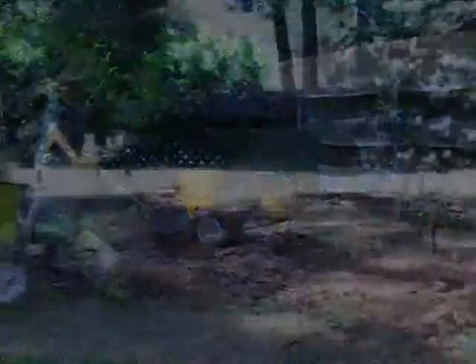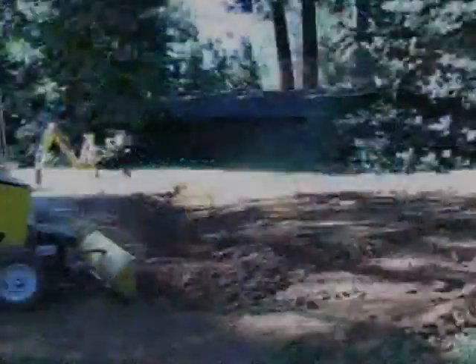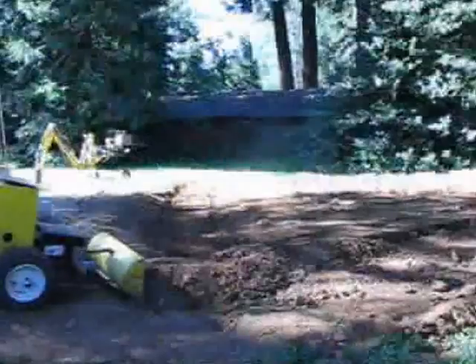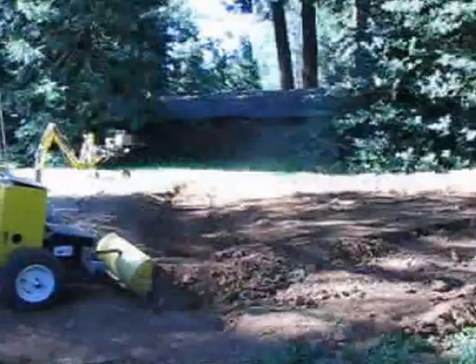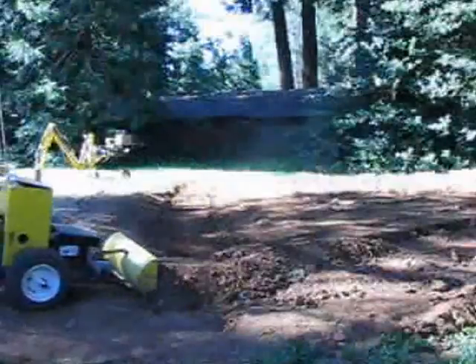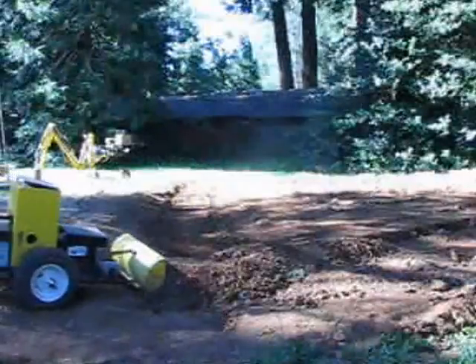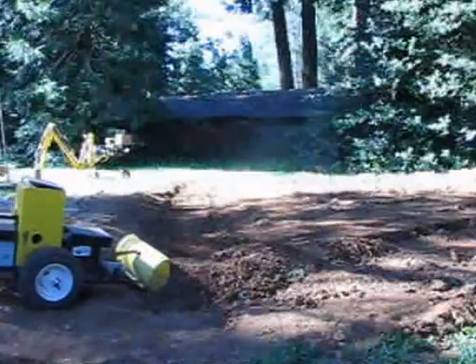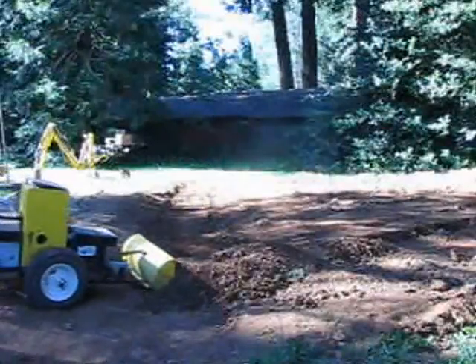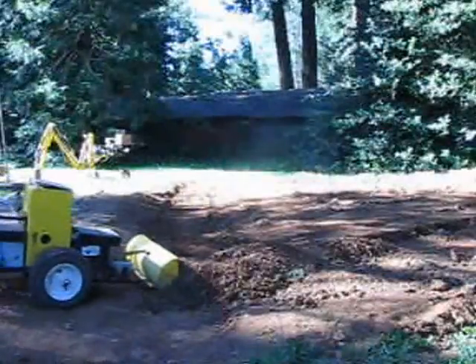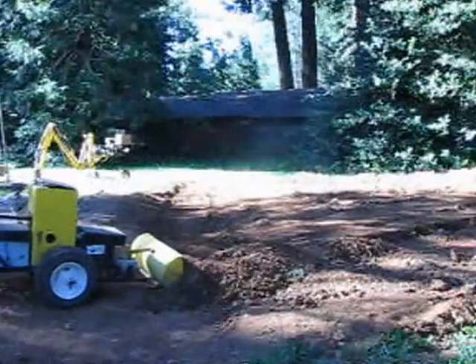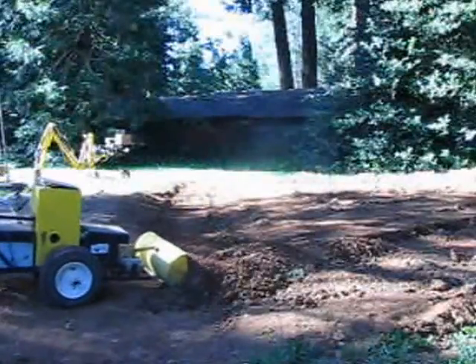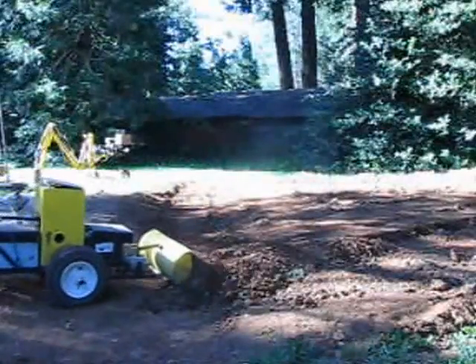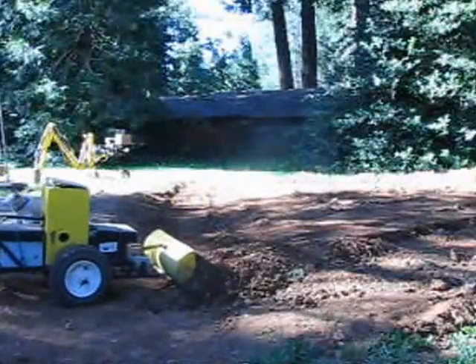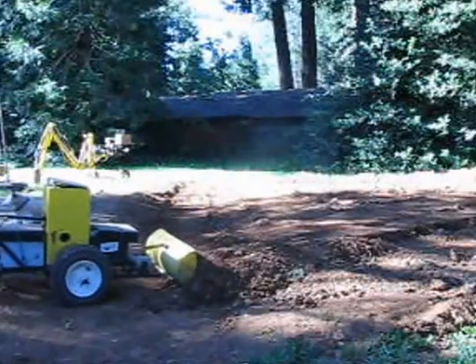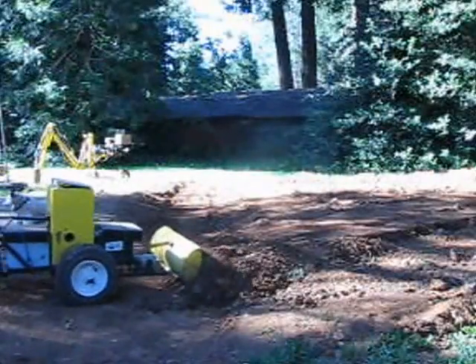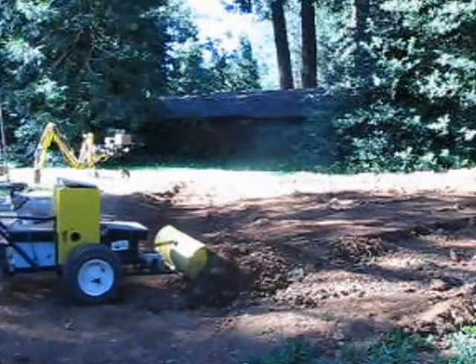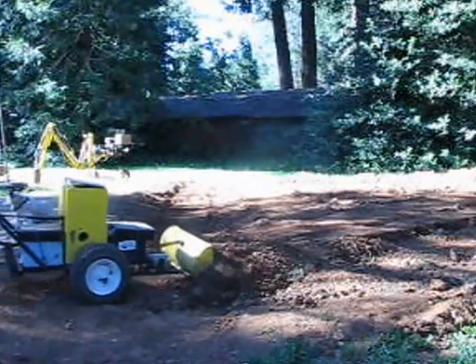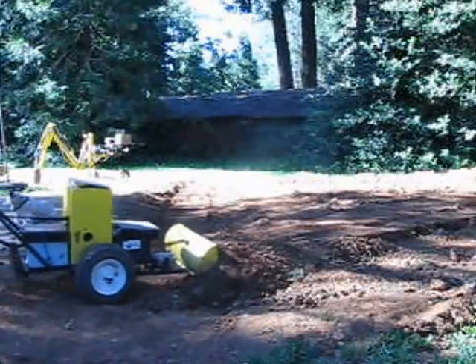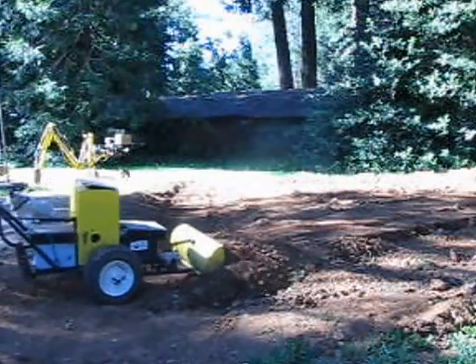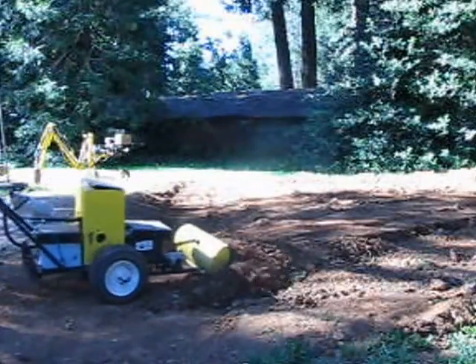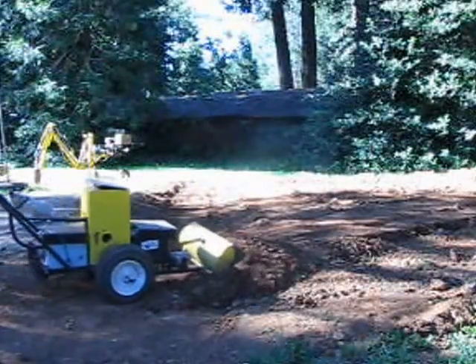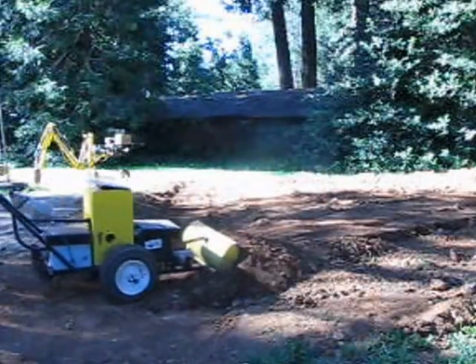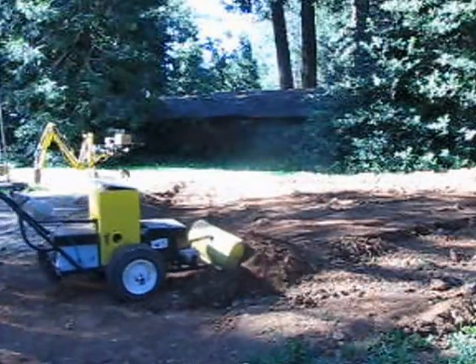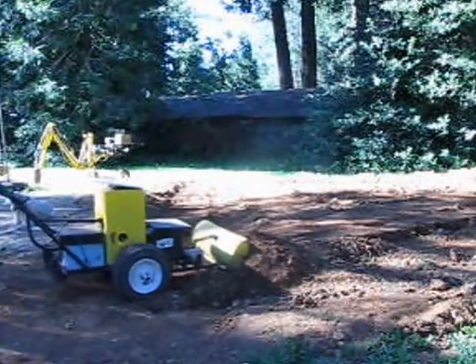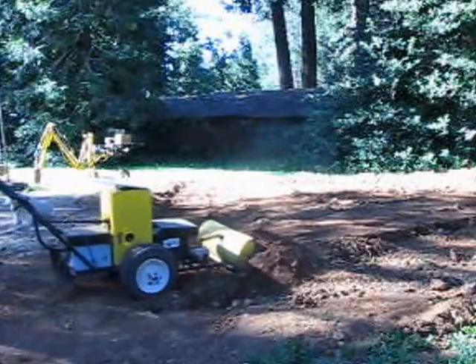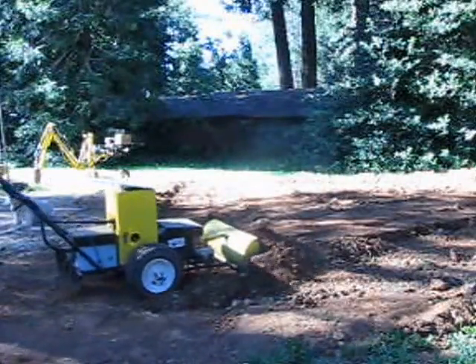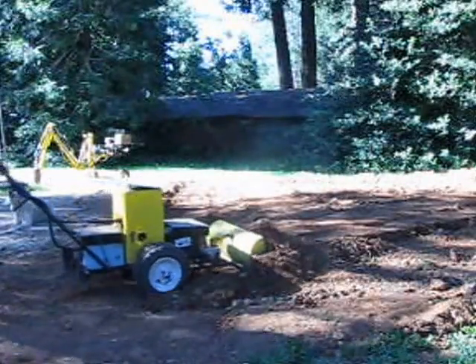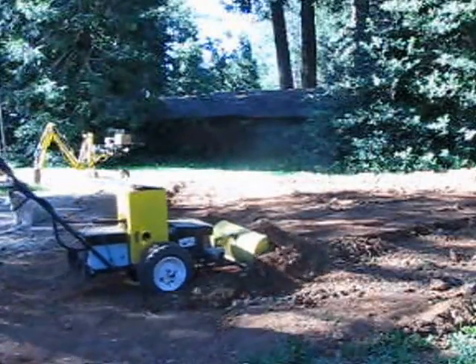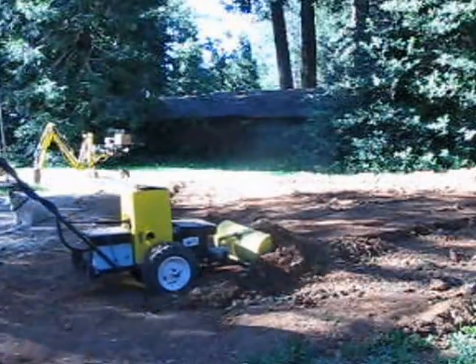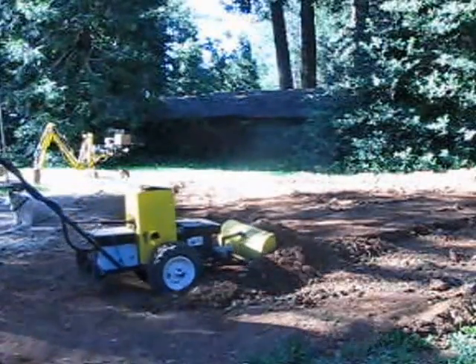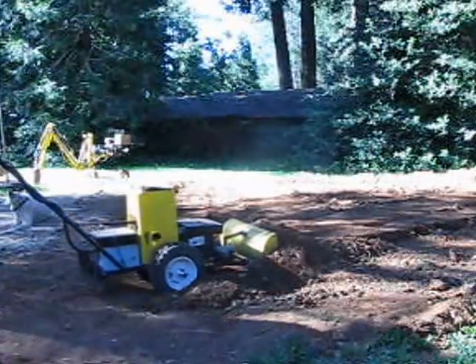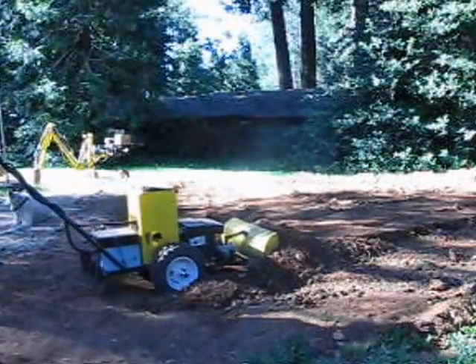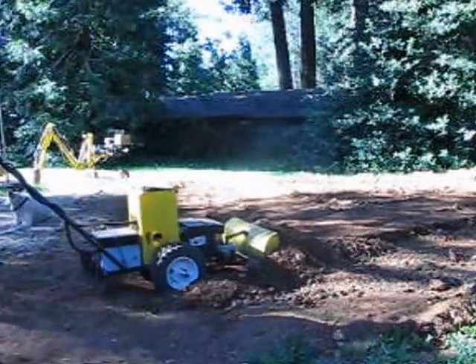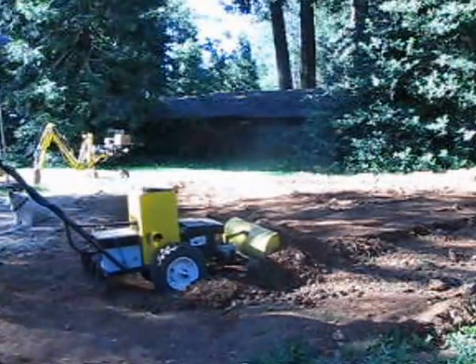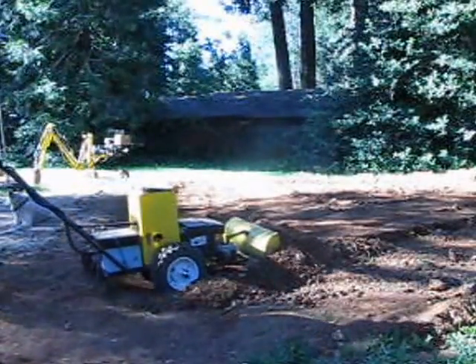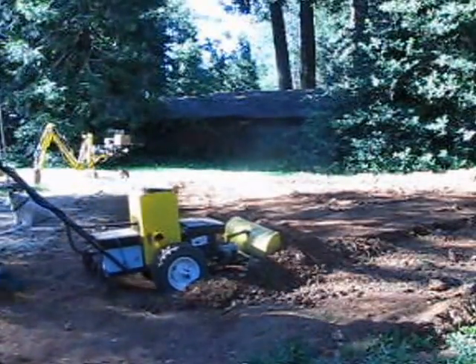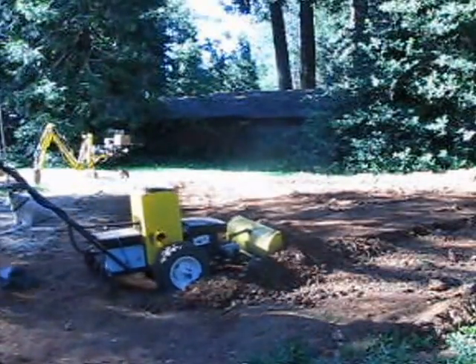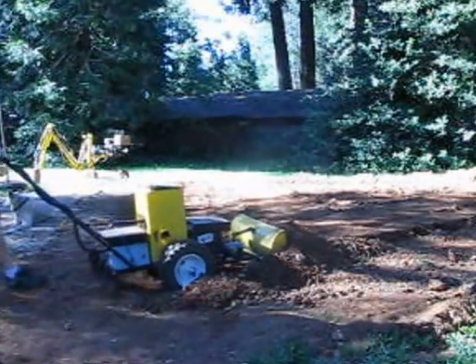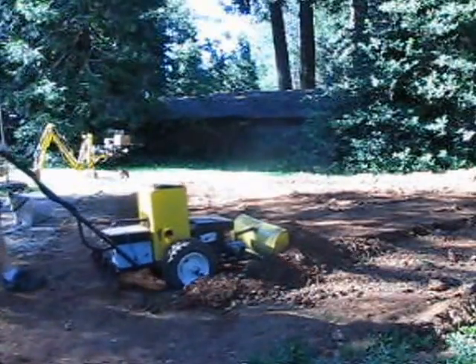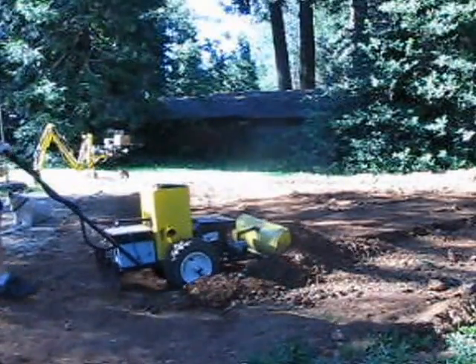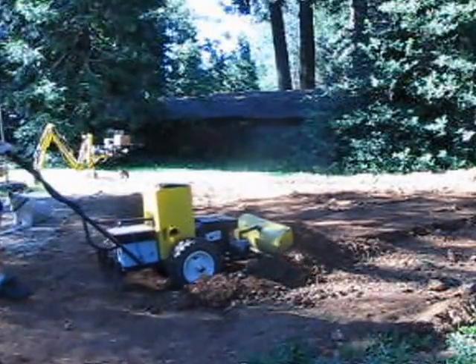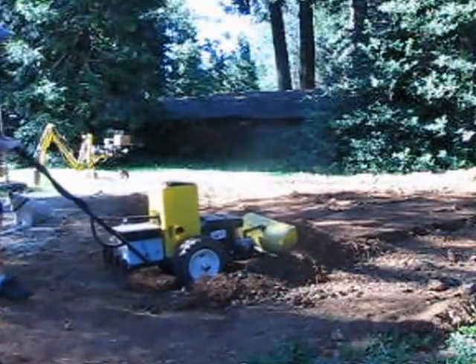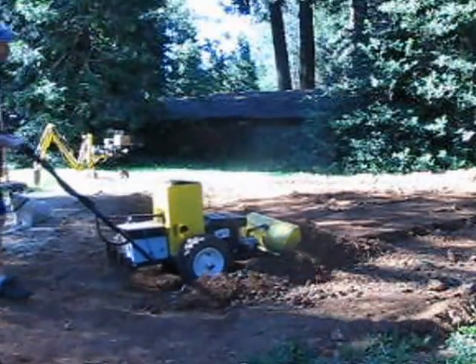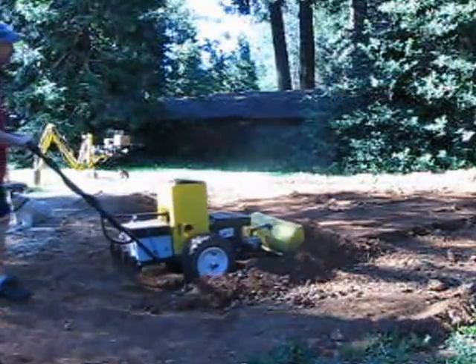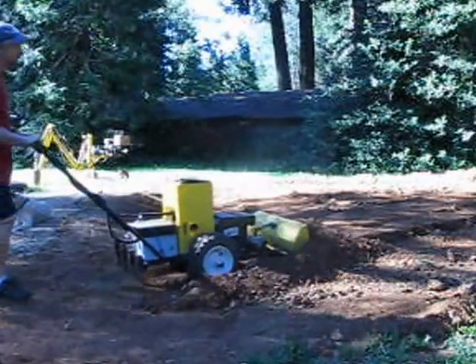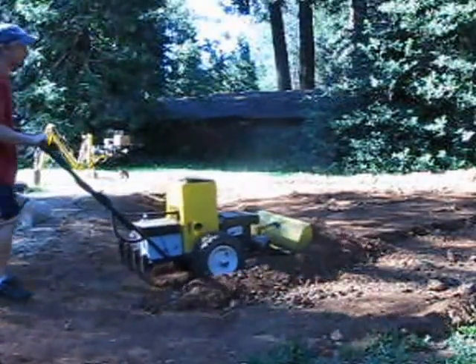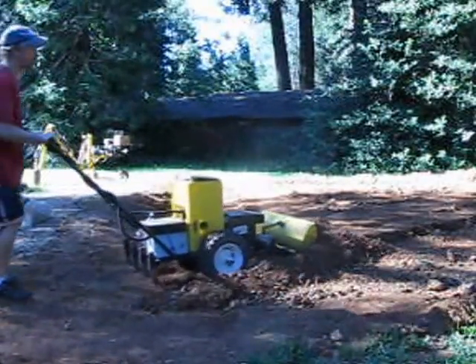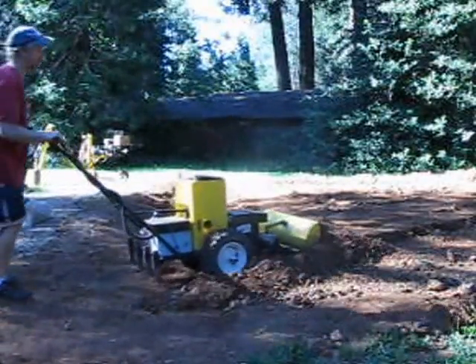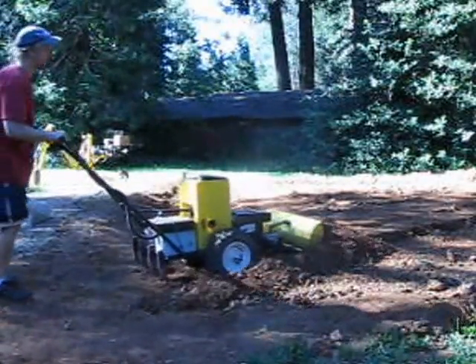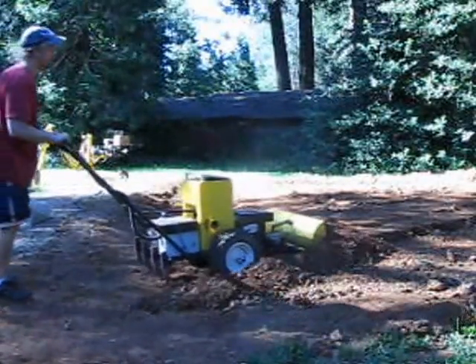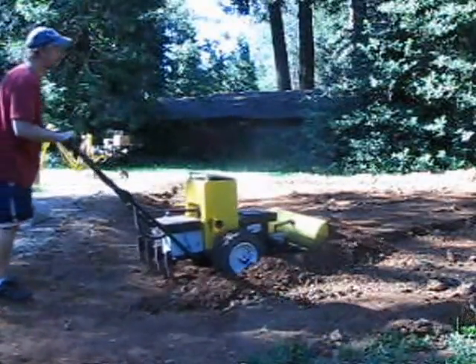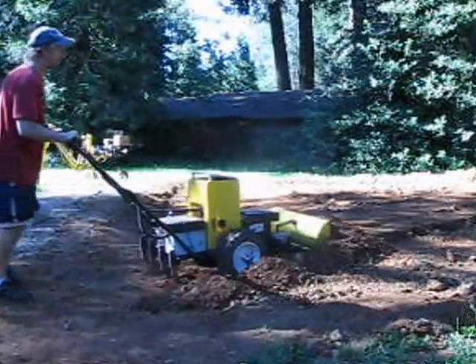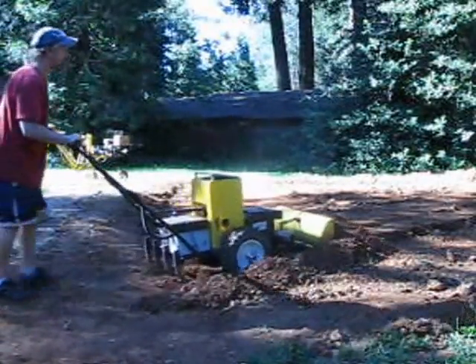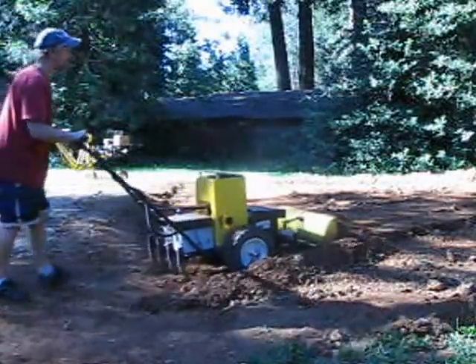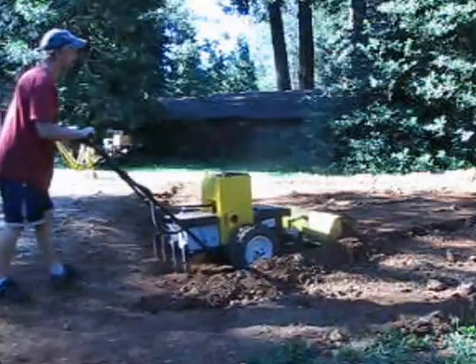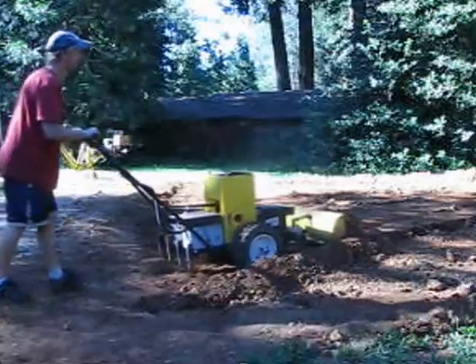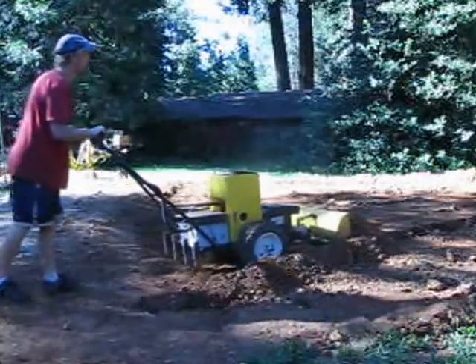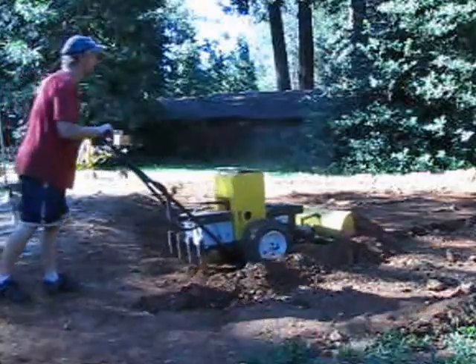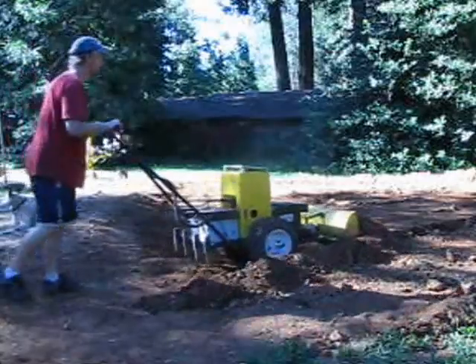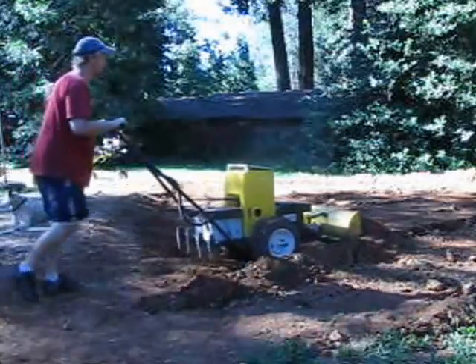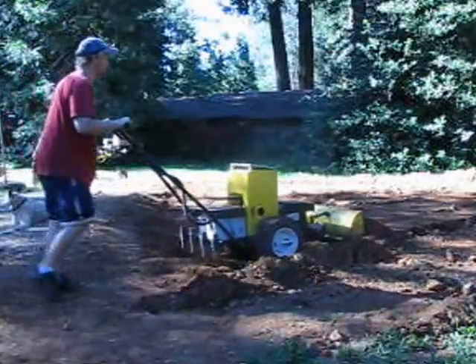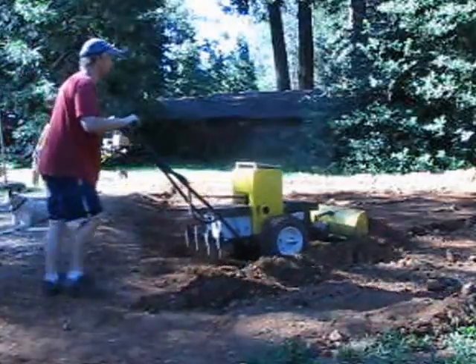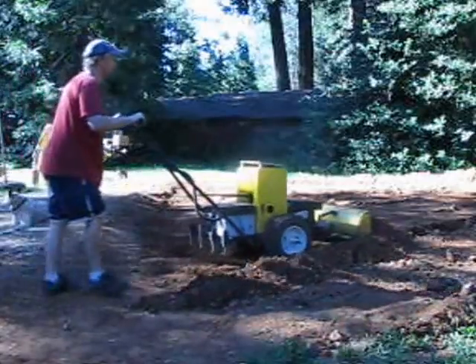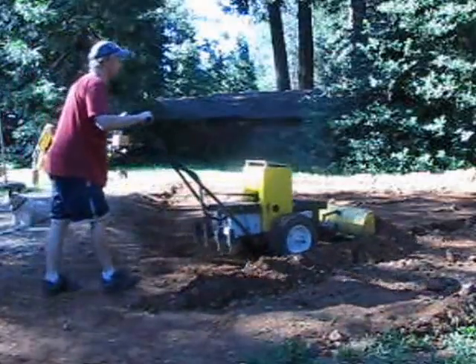By using the rippers and the front loader as a dozer, I am able to move some pretty hard and rocky dirt to build my pool pad.